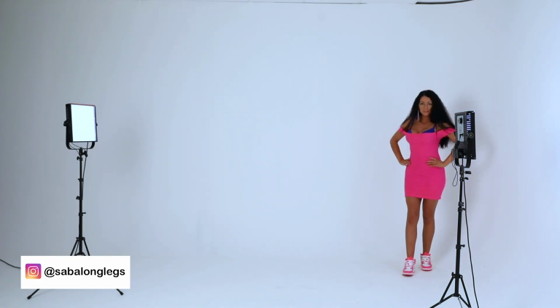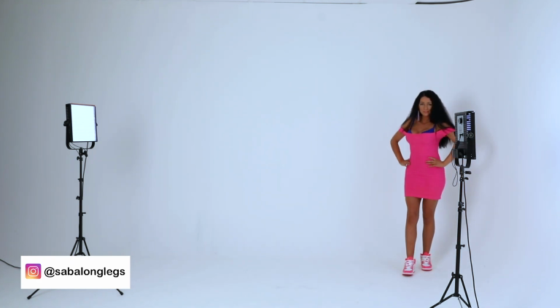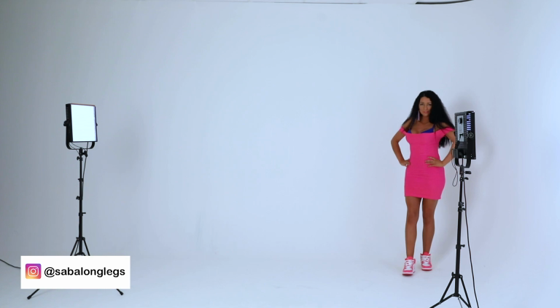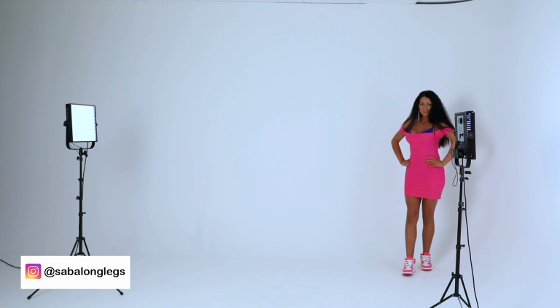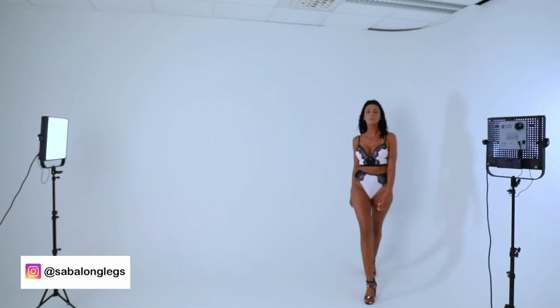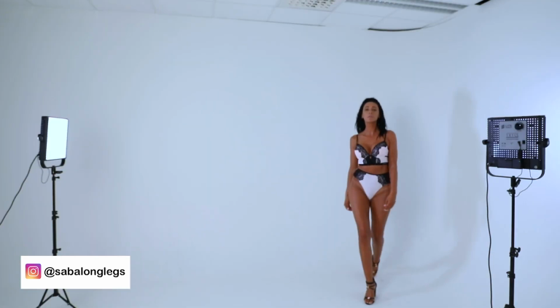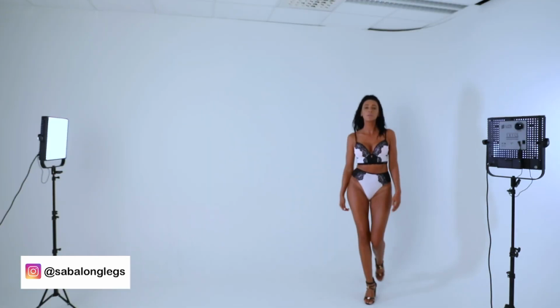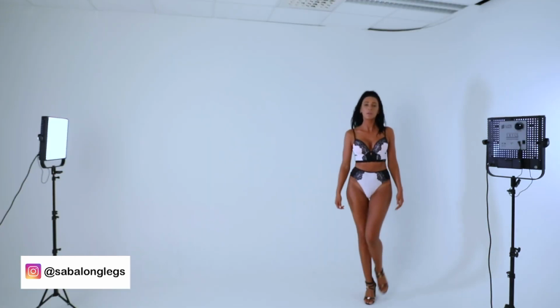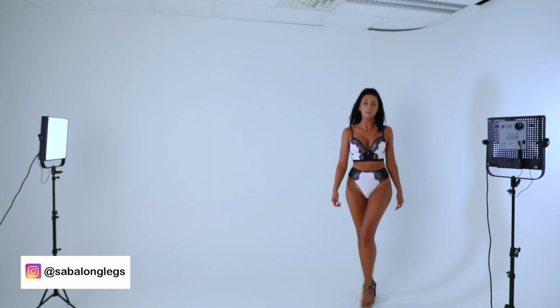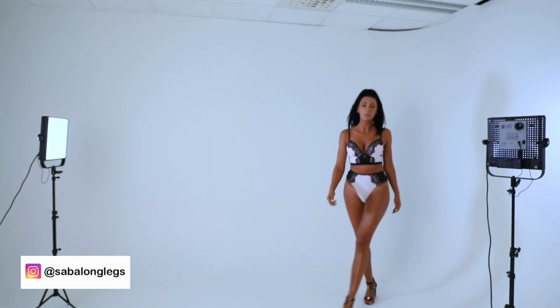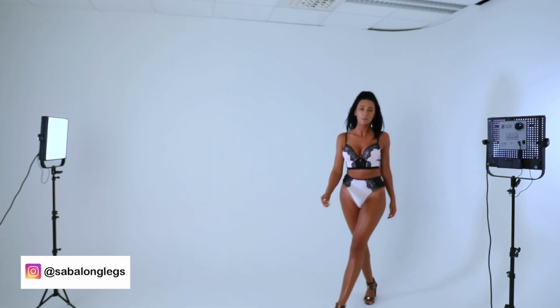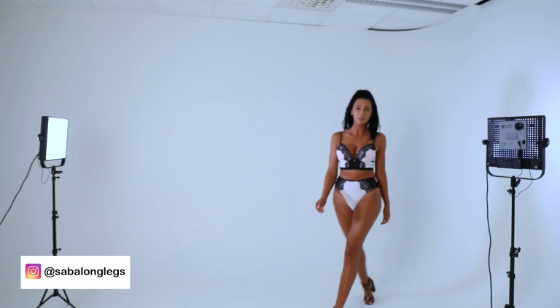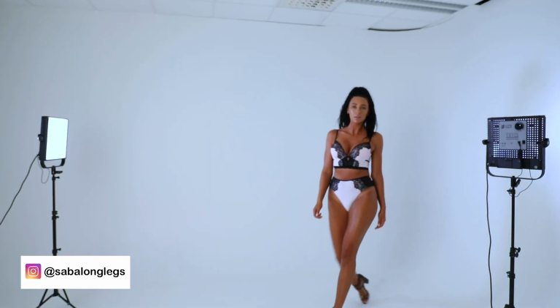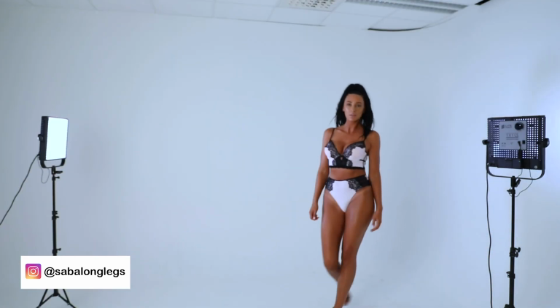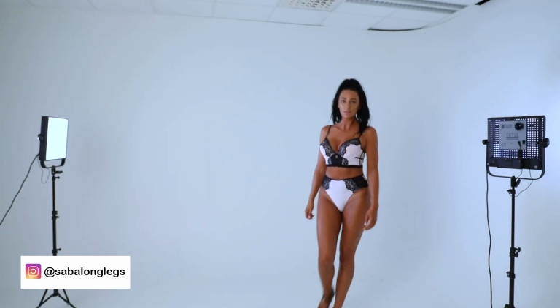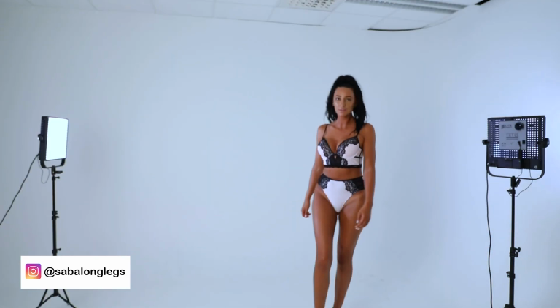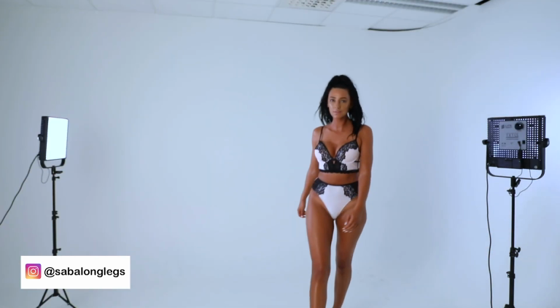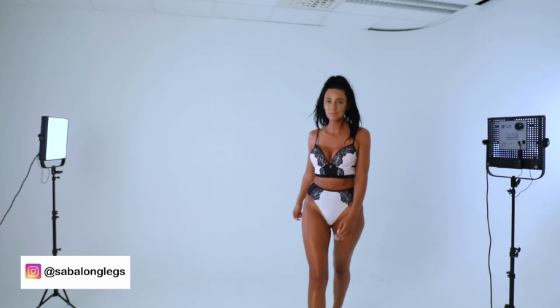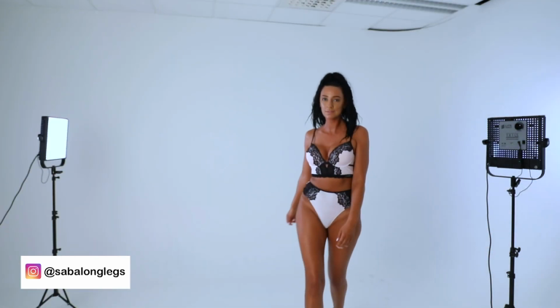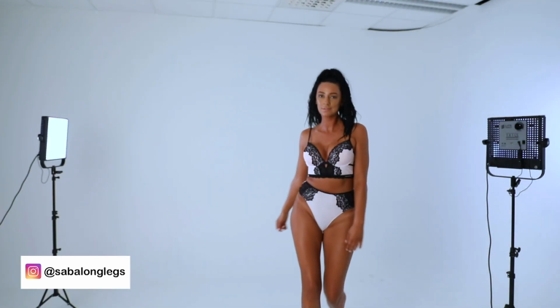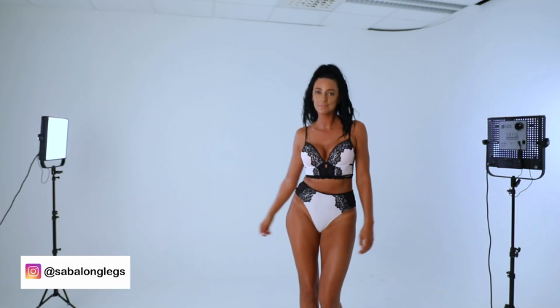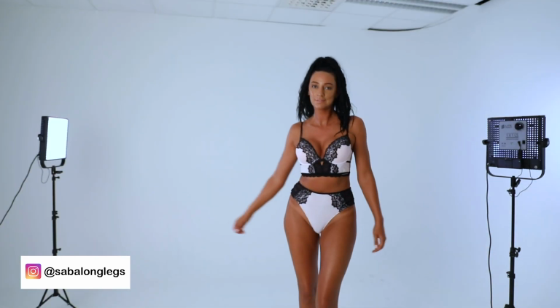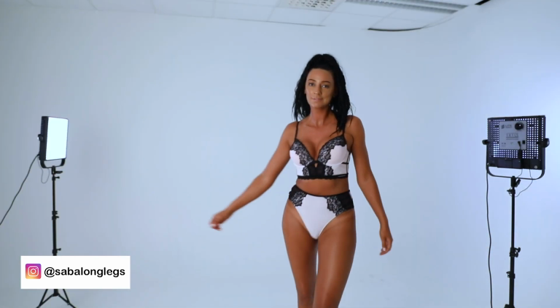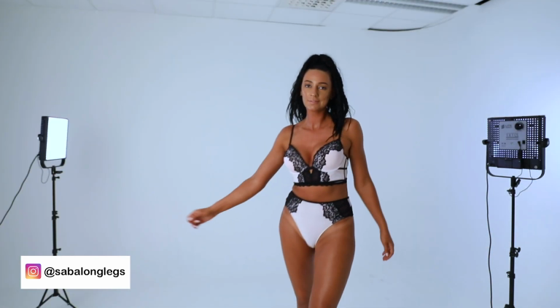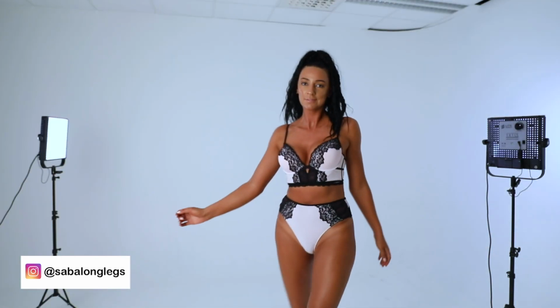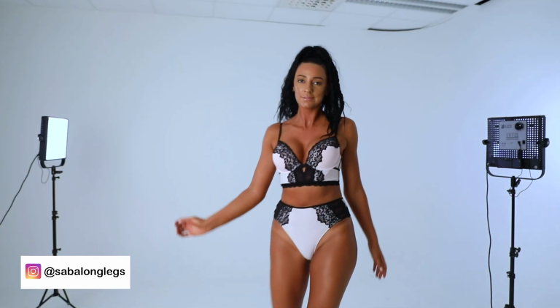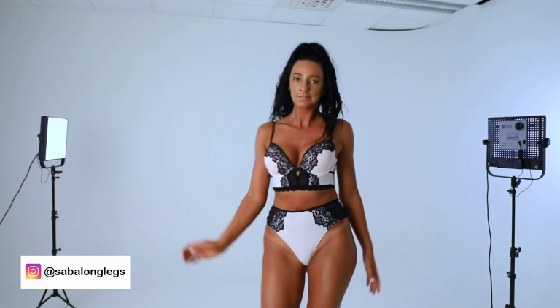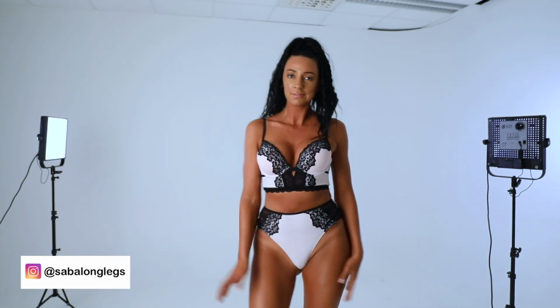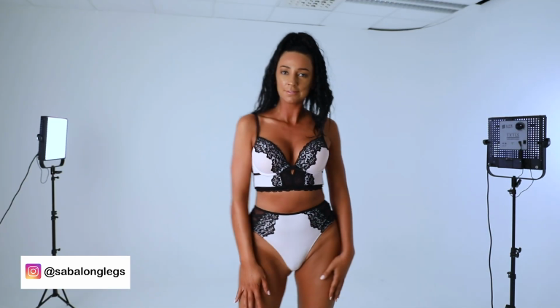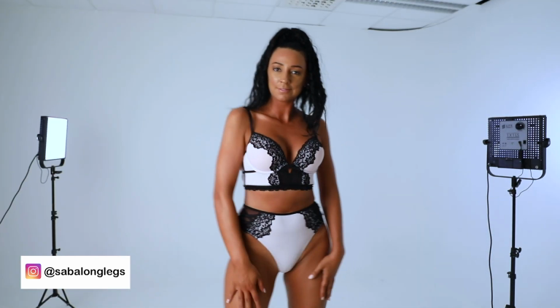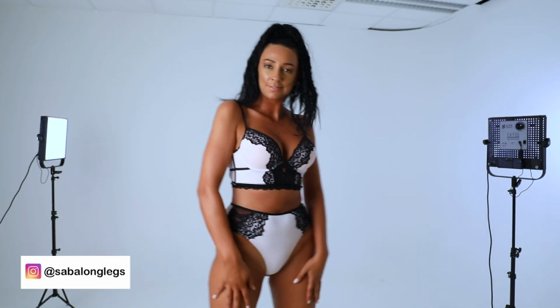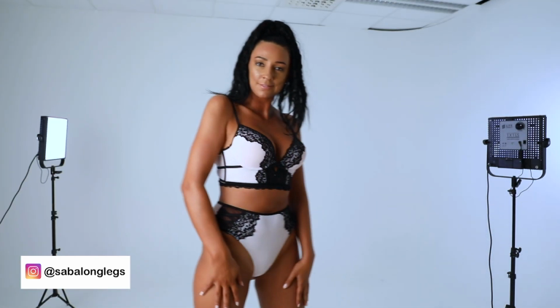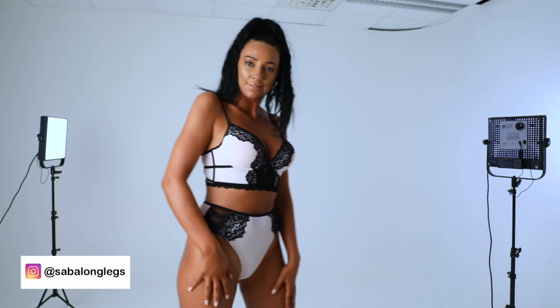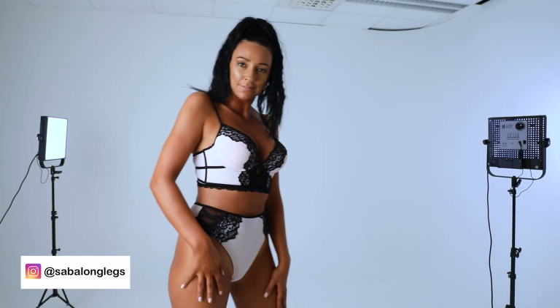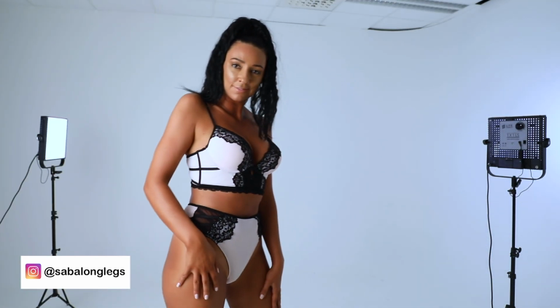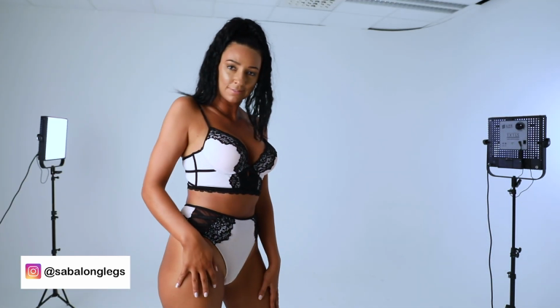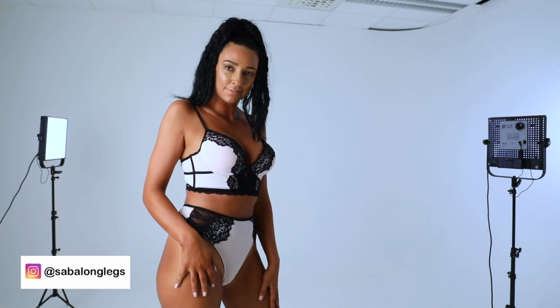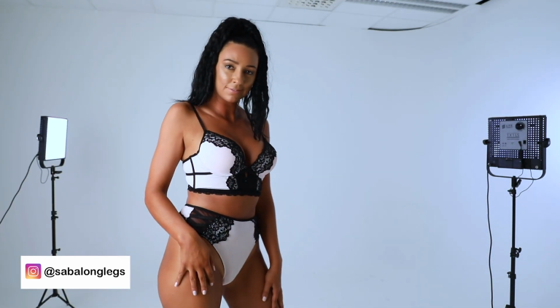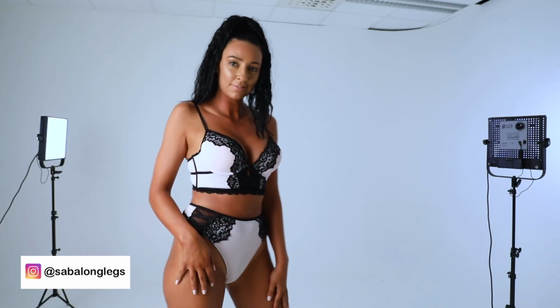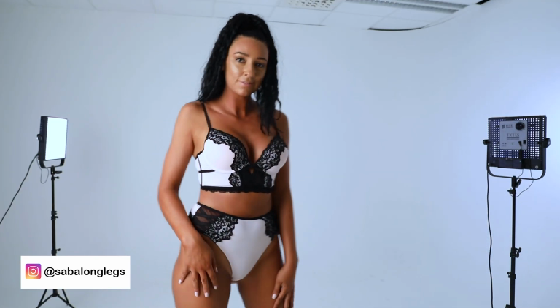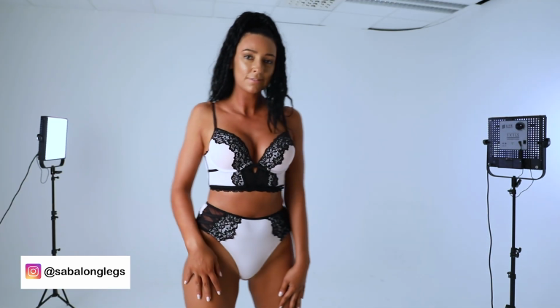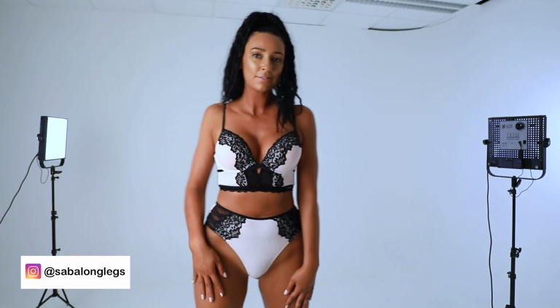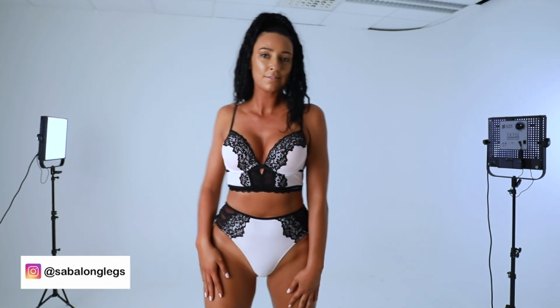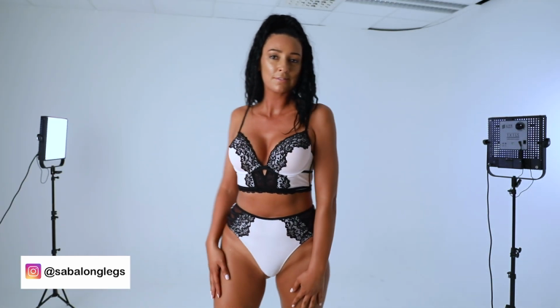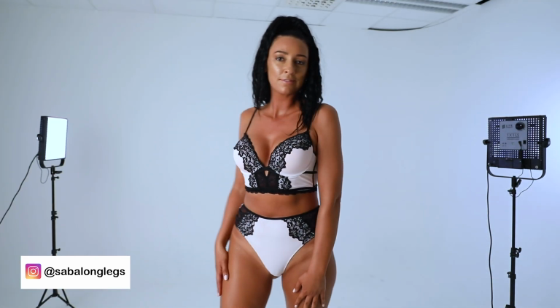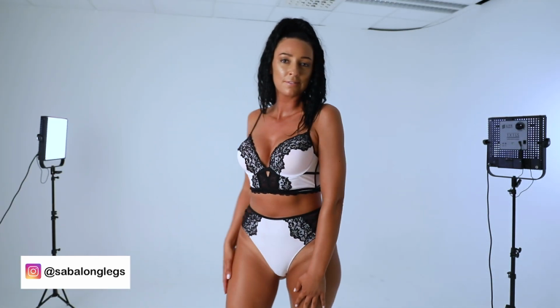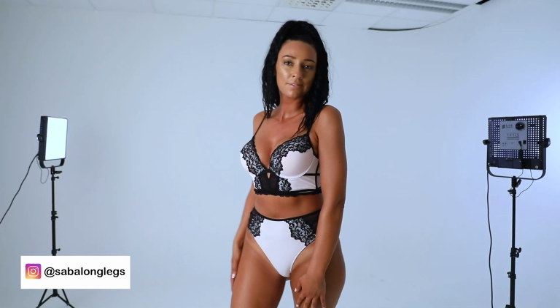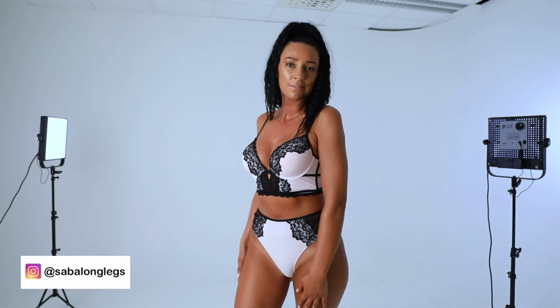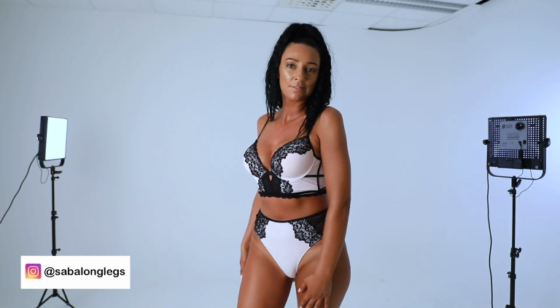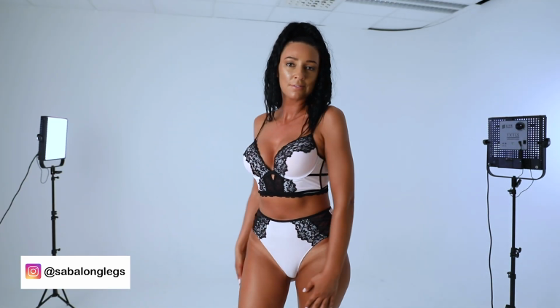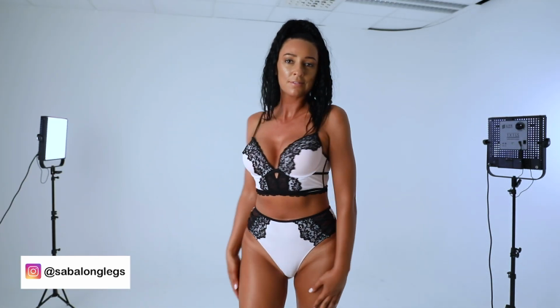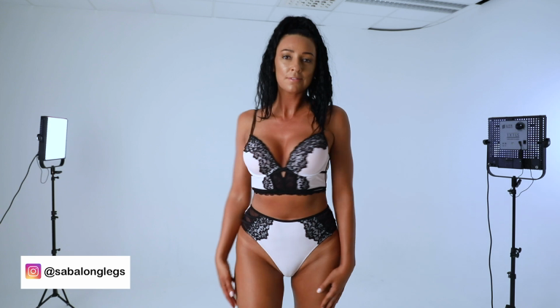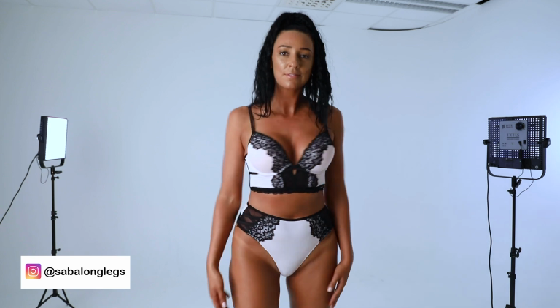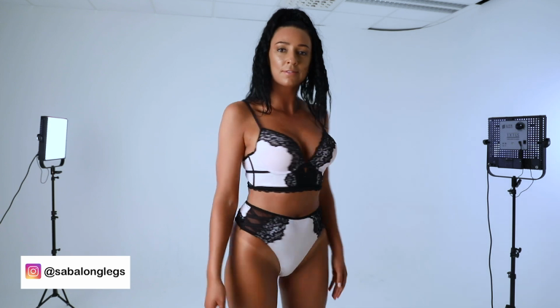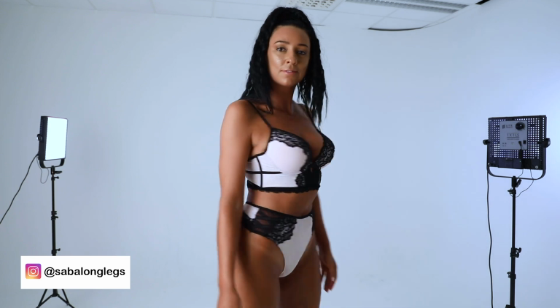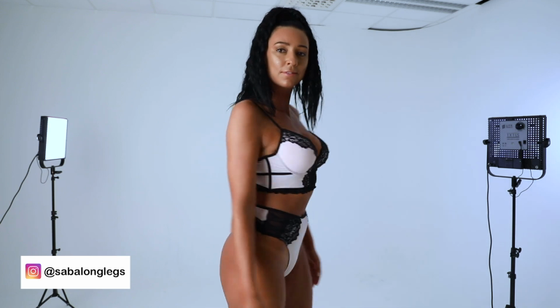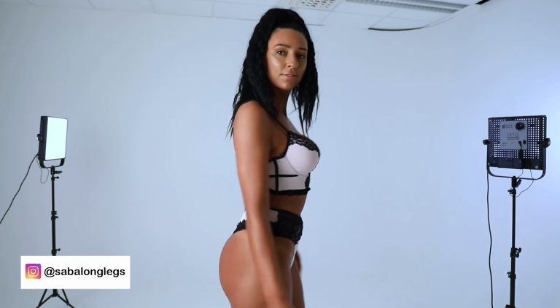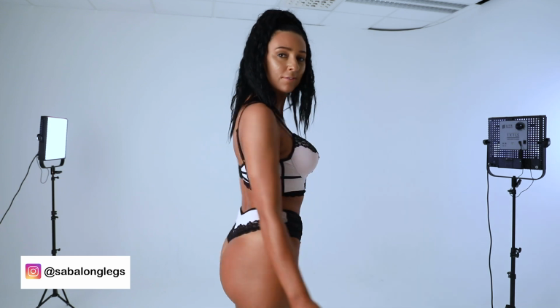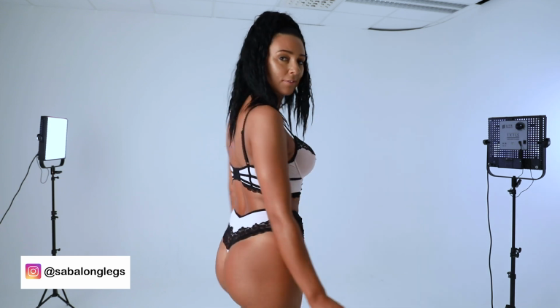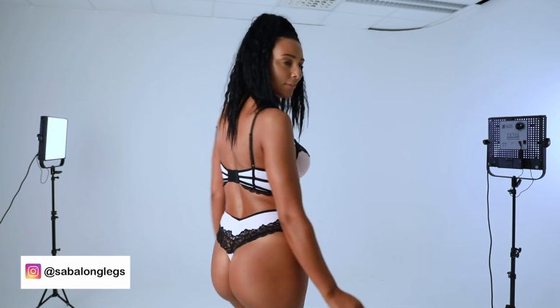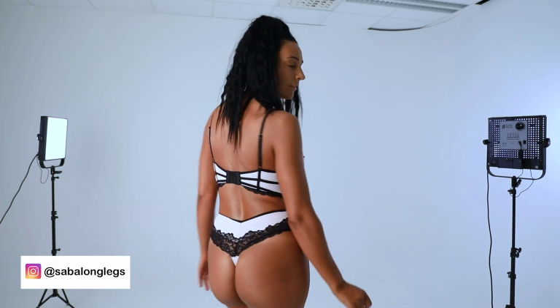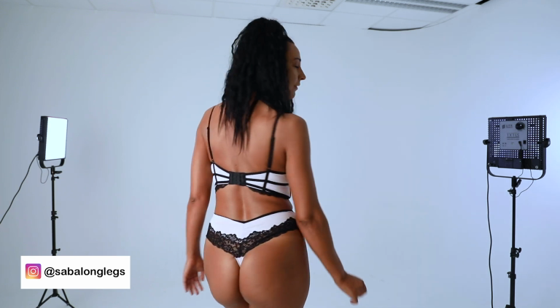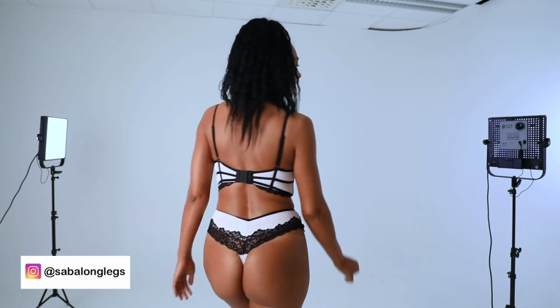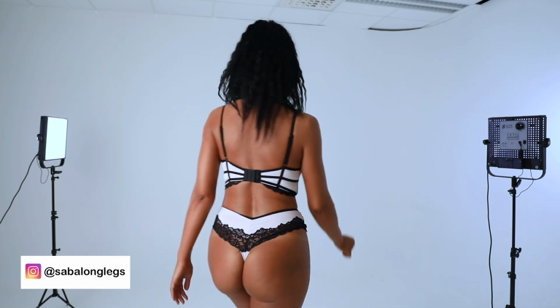And last but not least, my favorite lingerie outfit — this one is also from New Yorker.